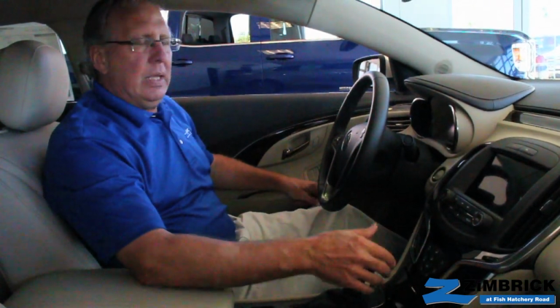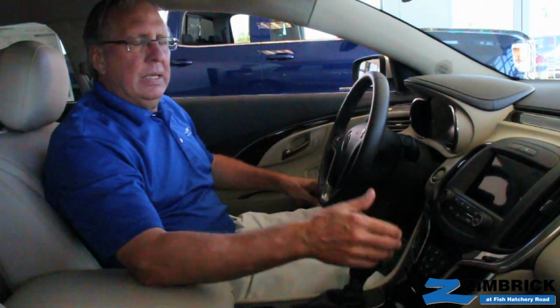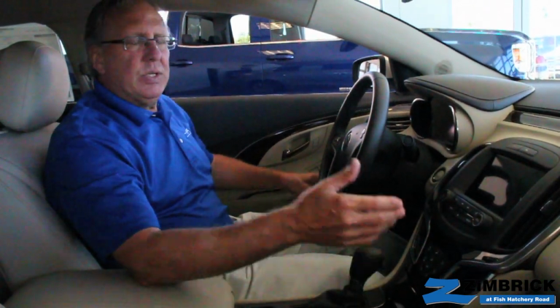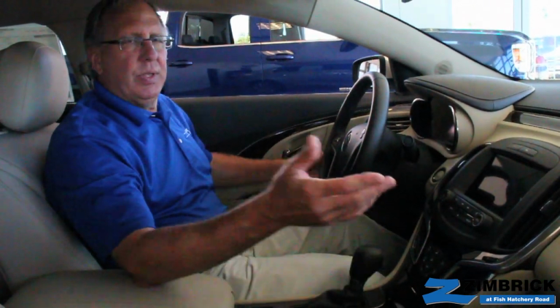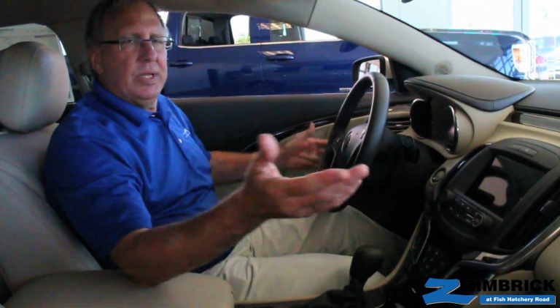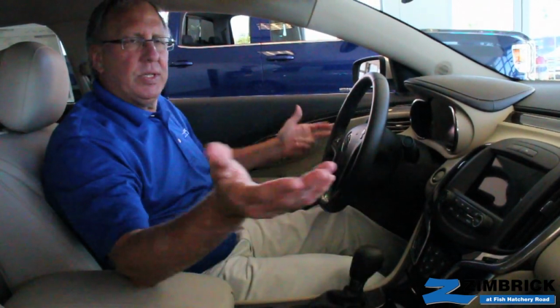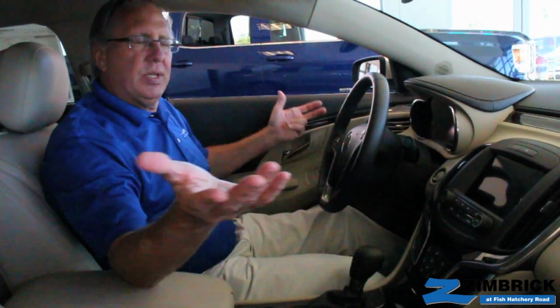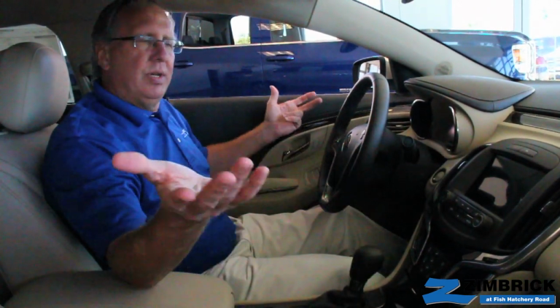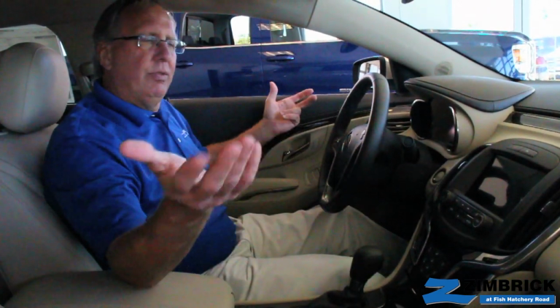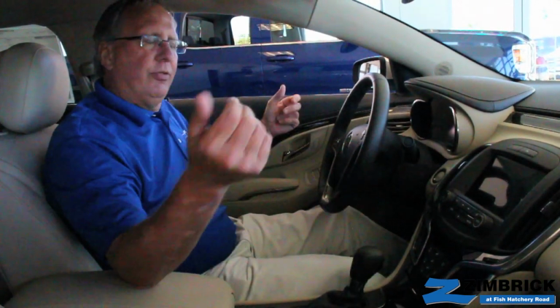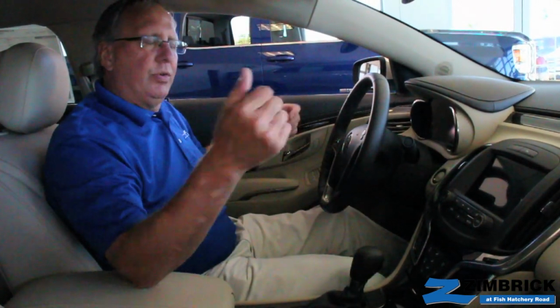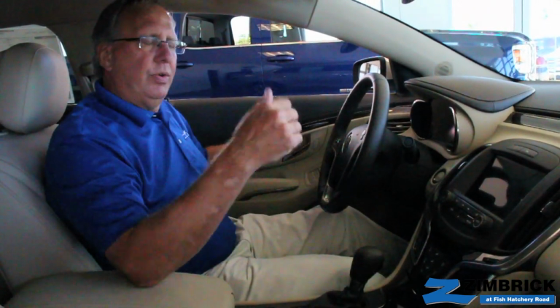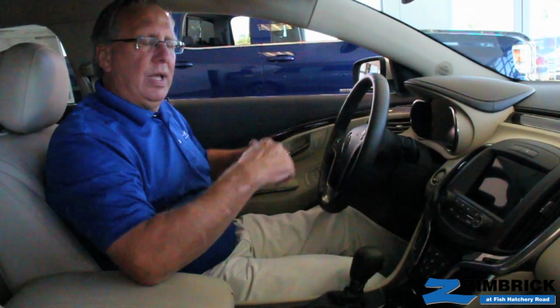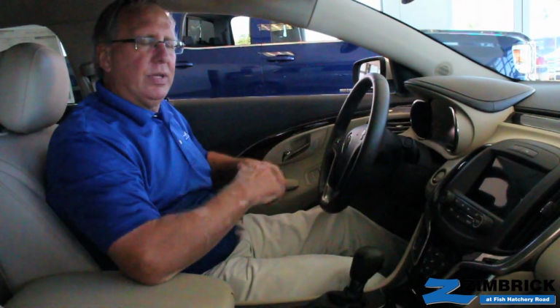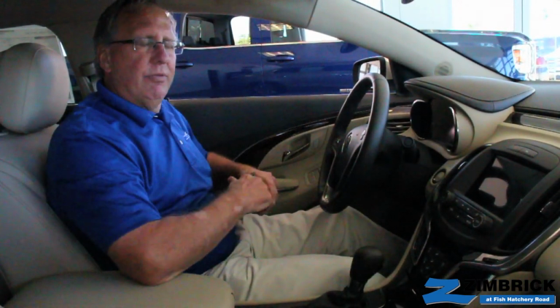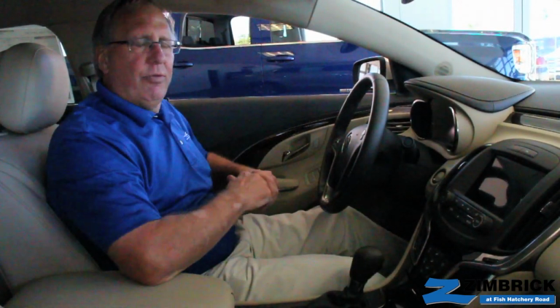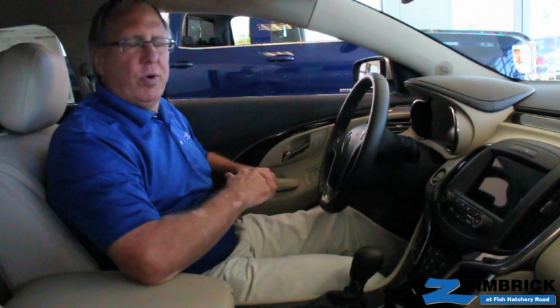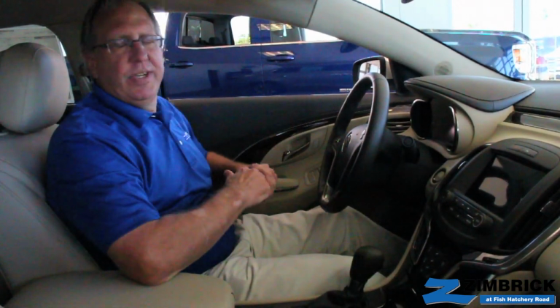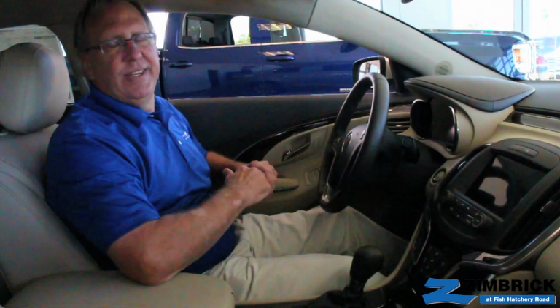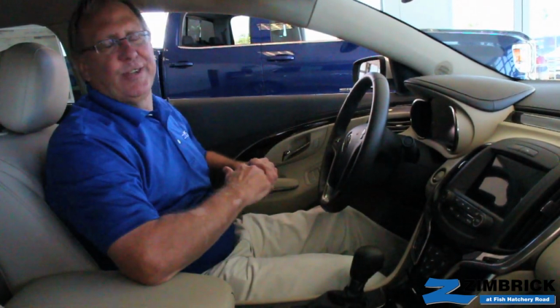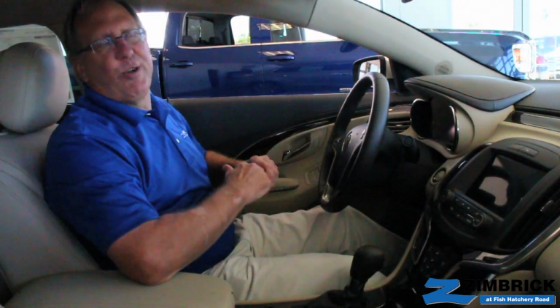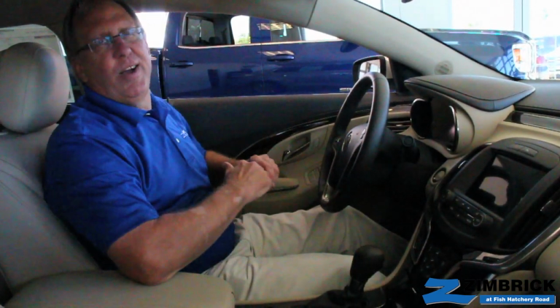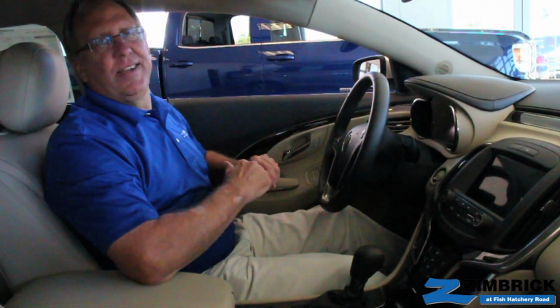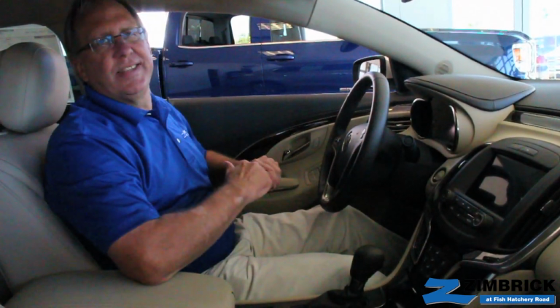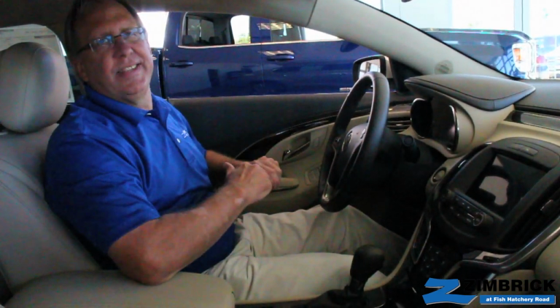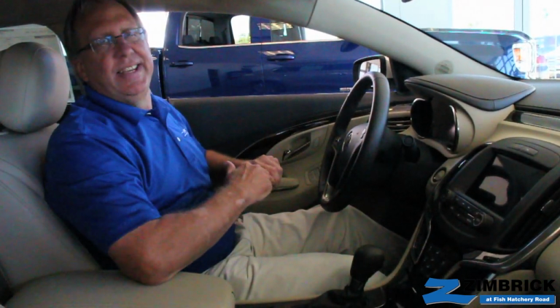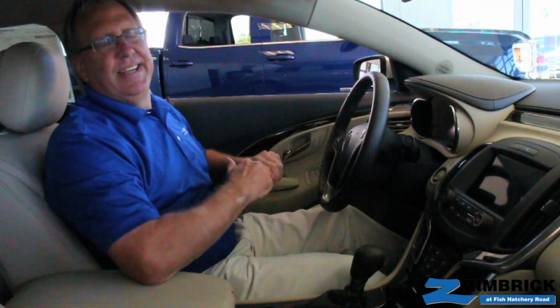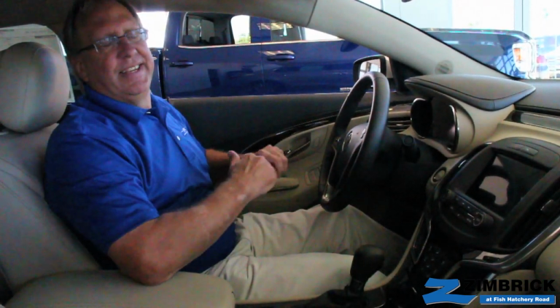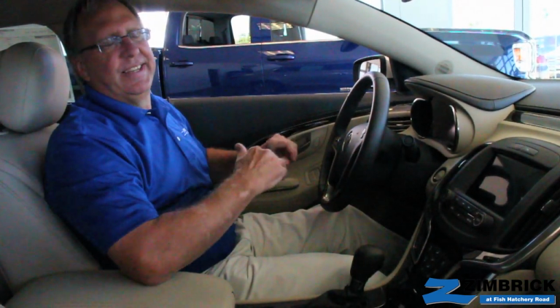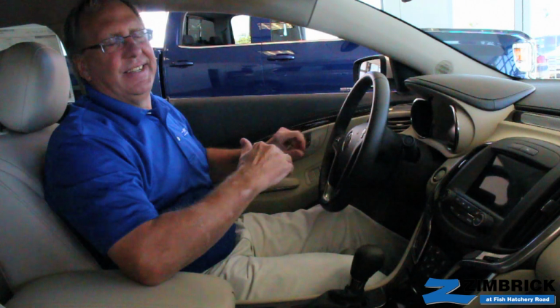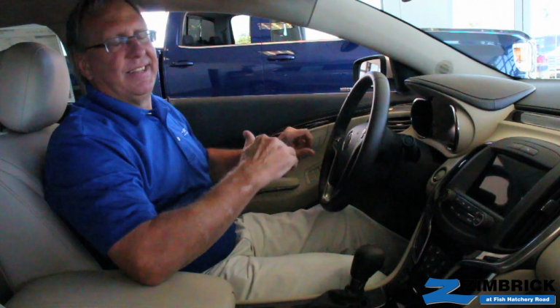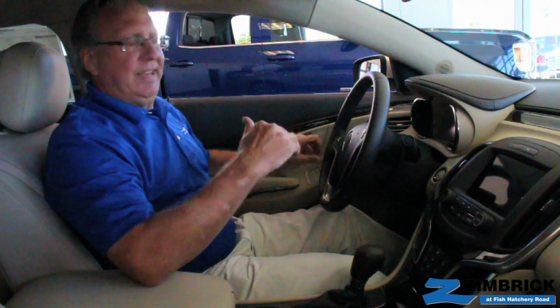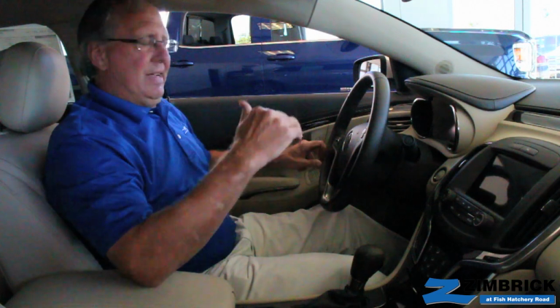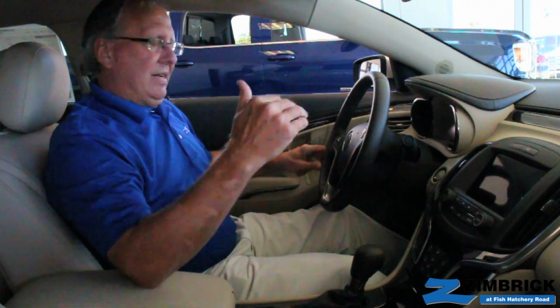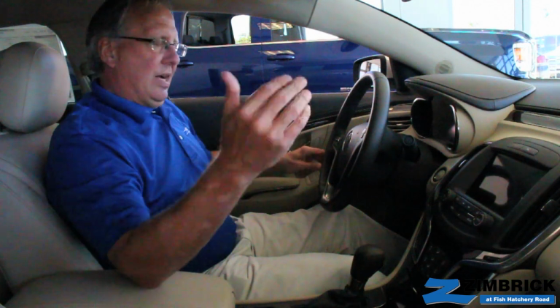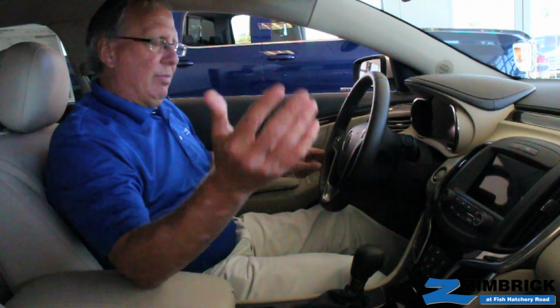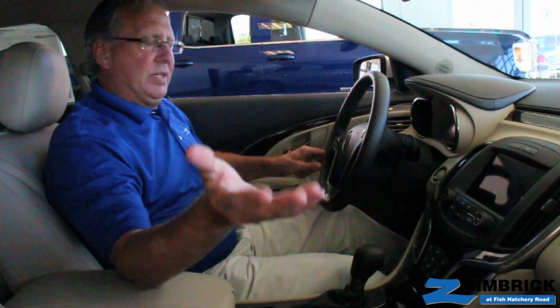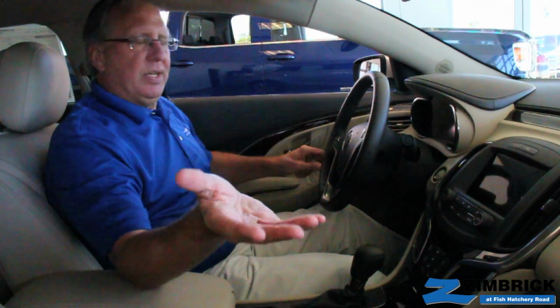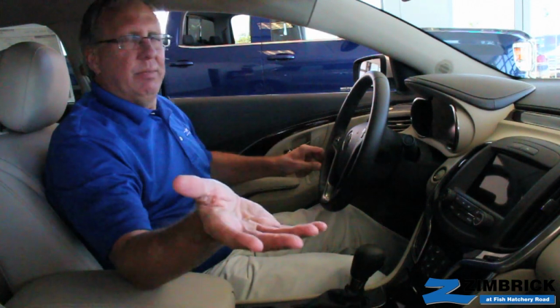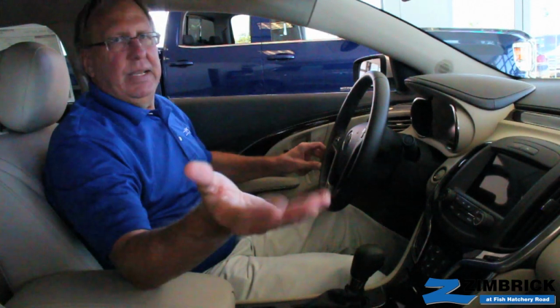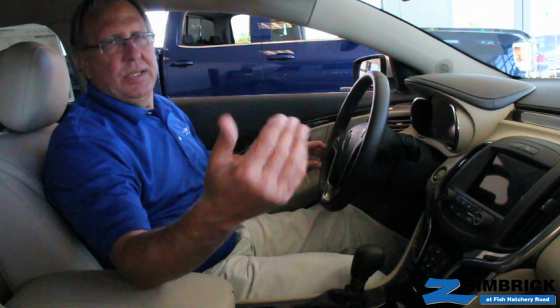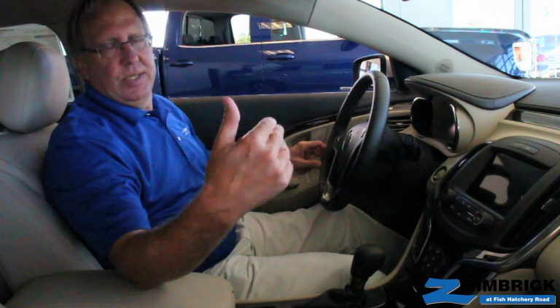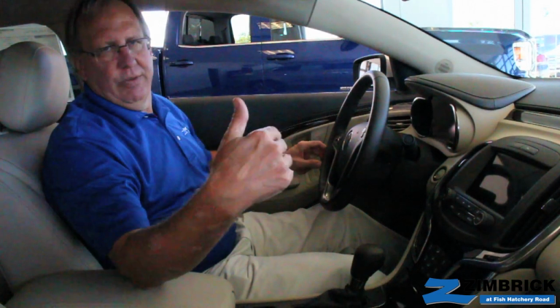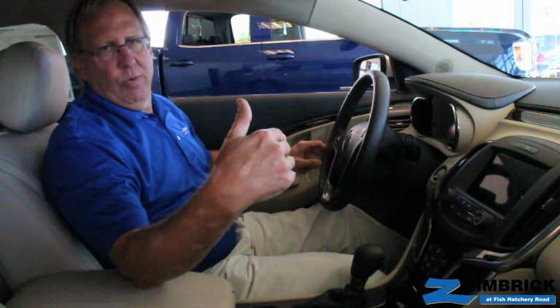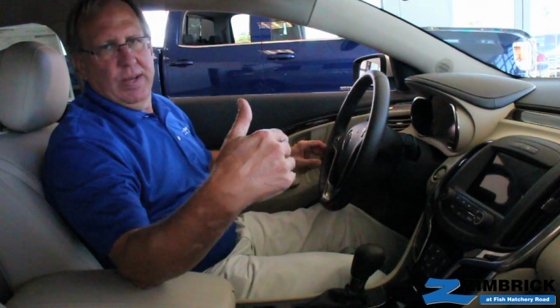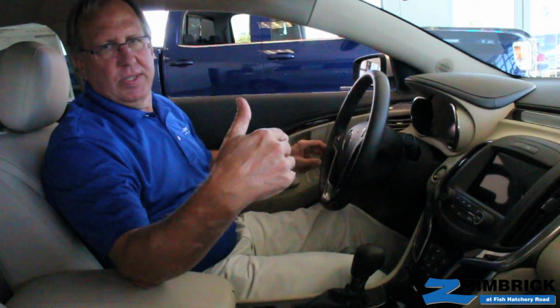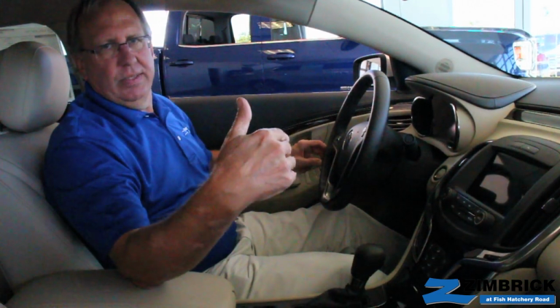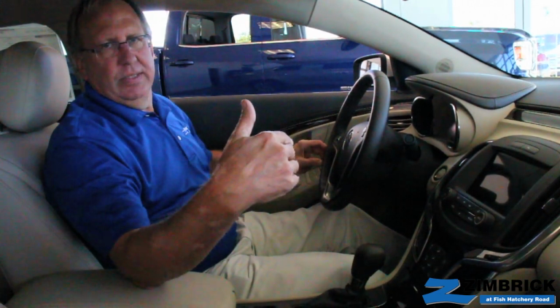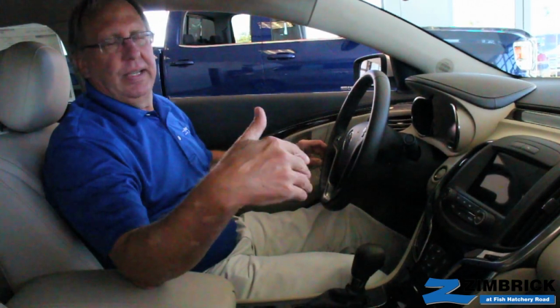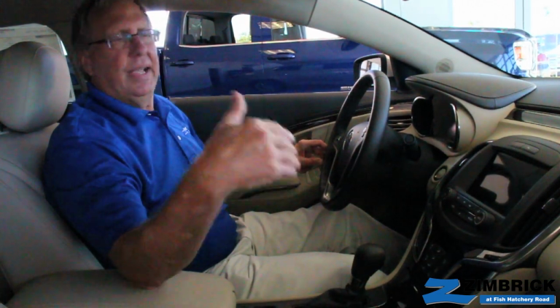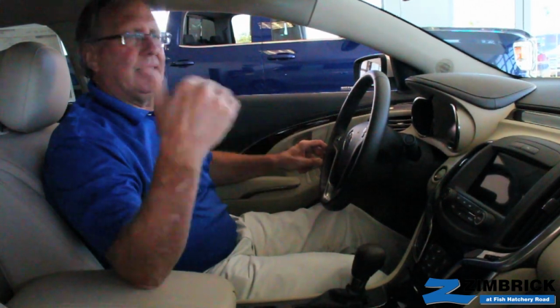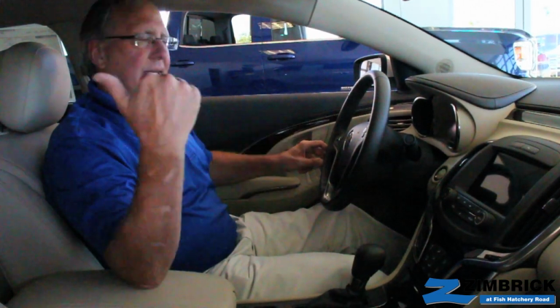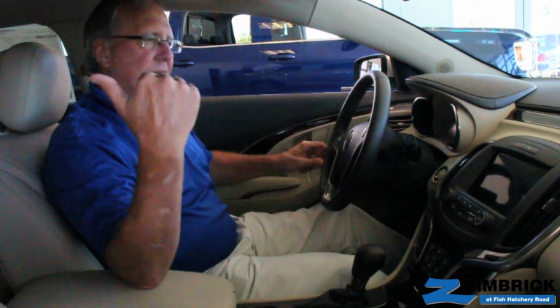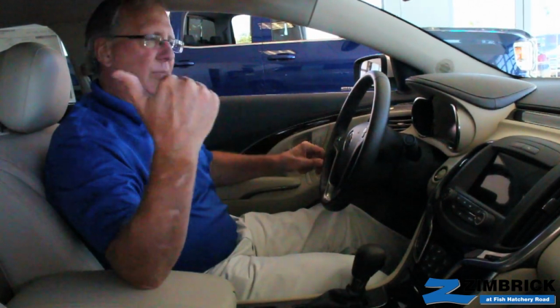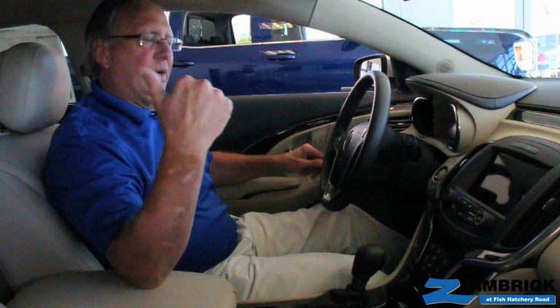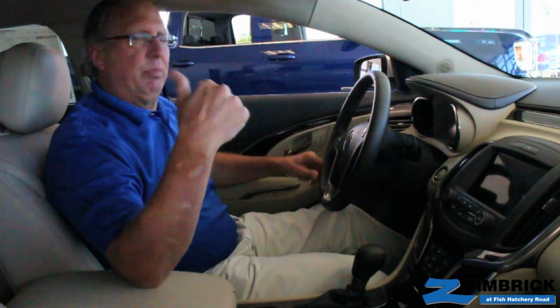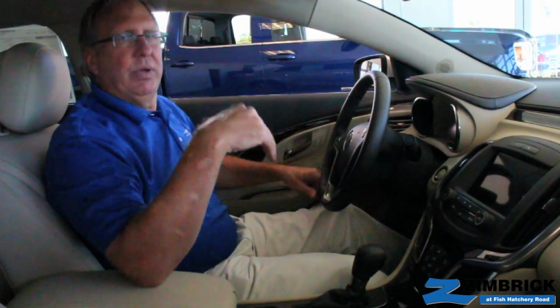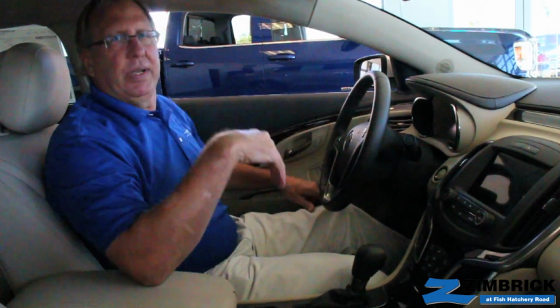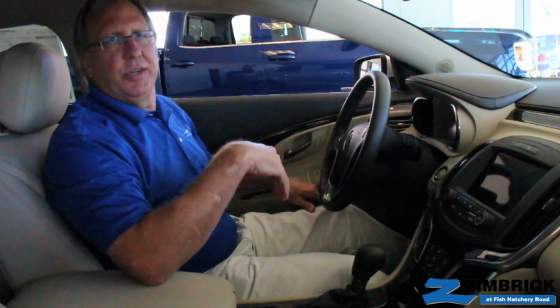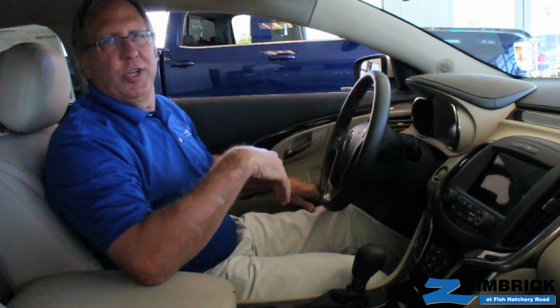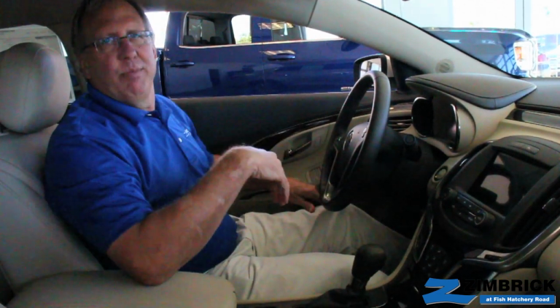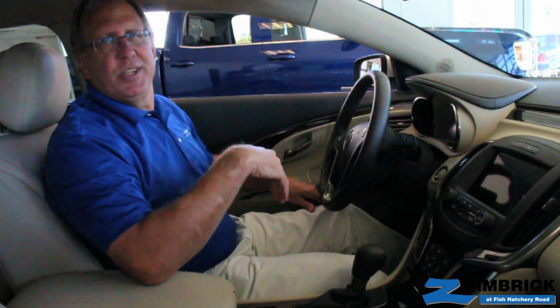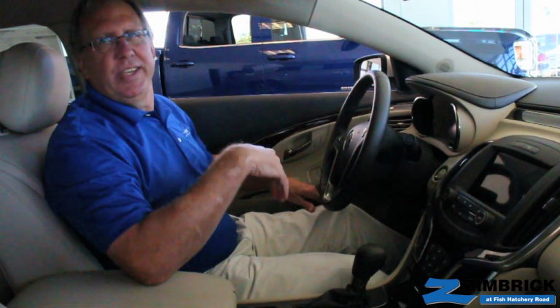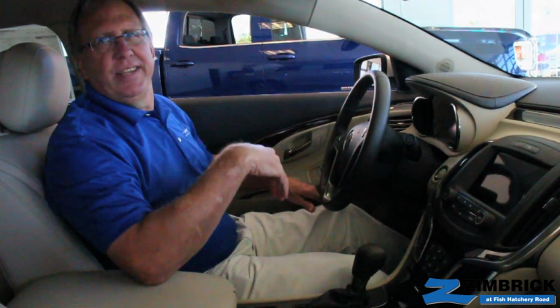So this is the new 2014 LaCrosse. Come and see me, Steve Wenzel, at Zimbrick Buick GMC.